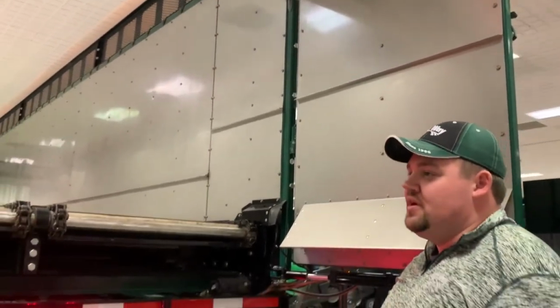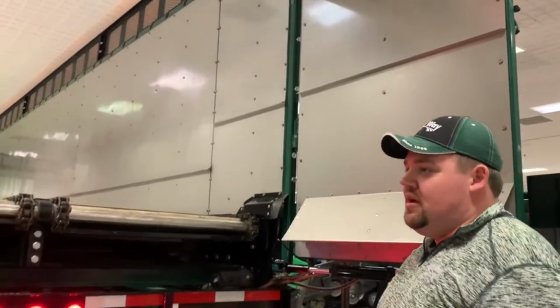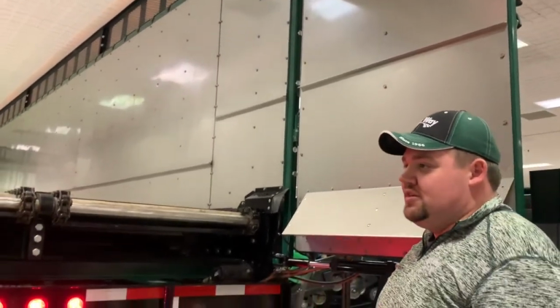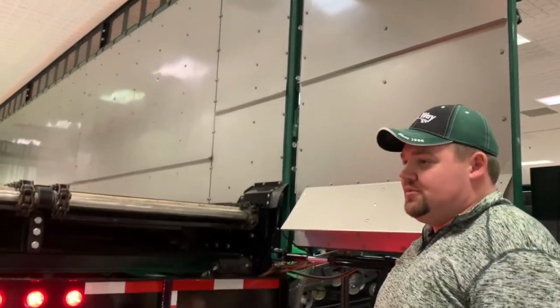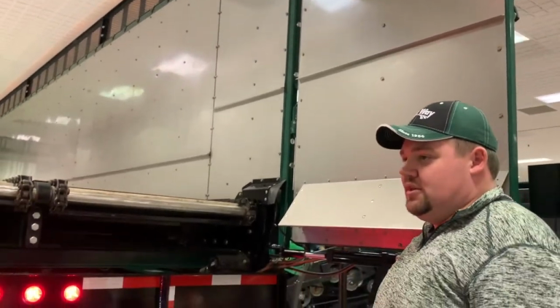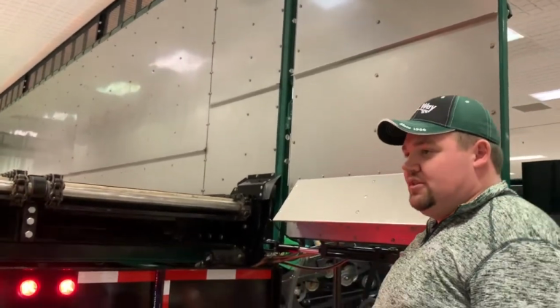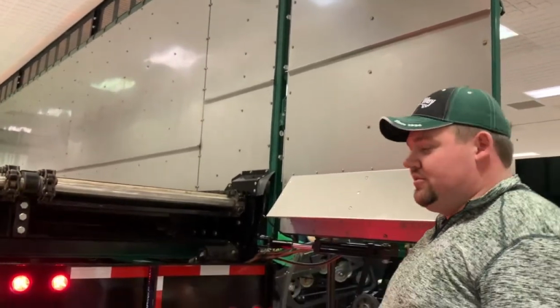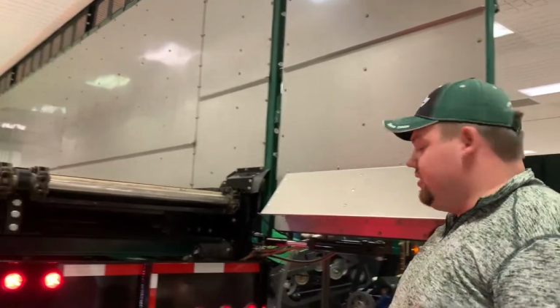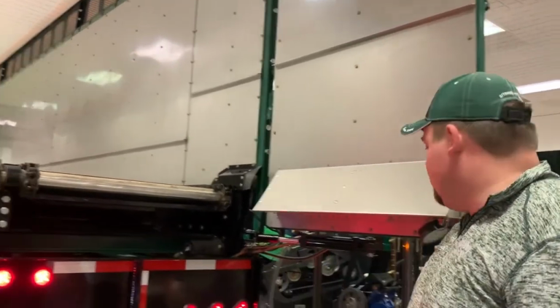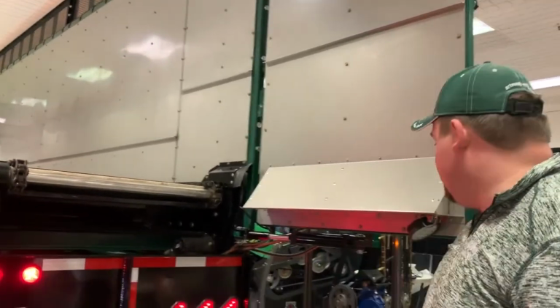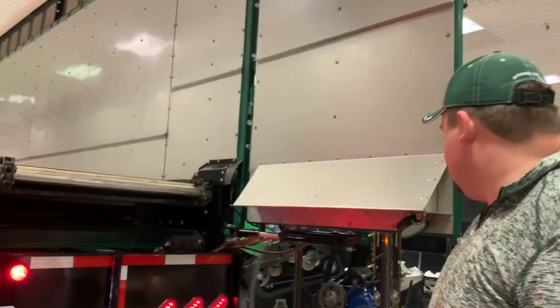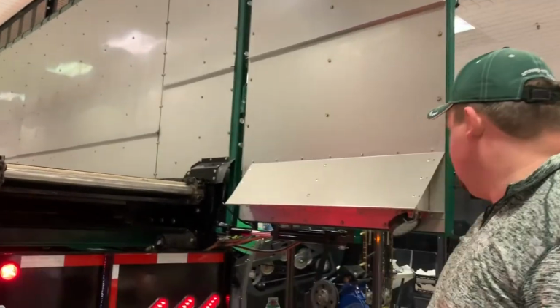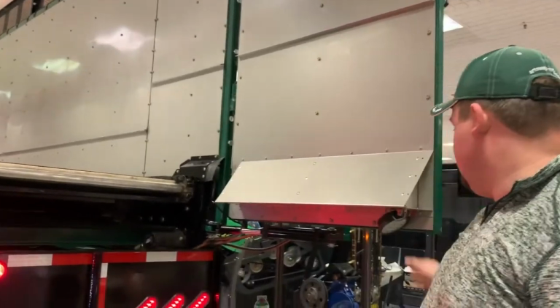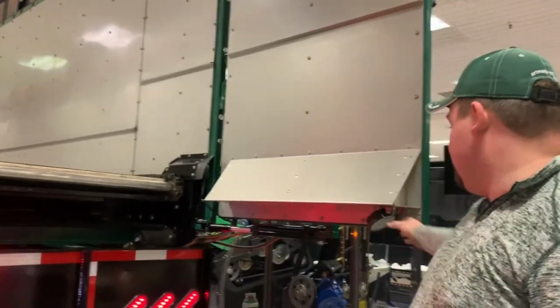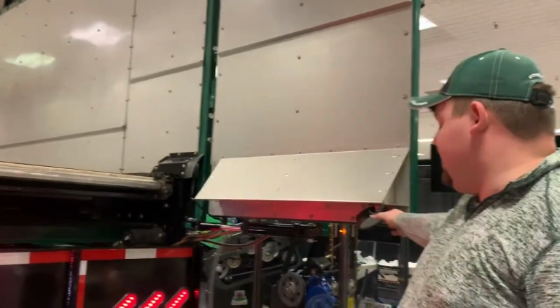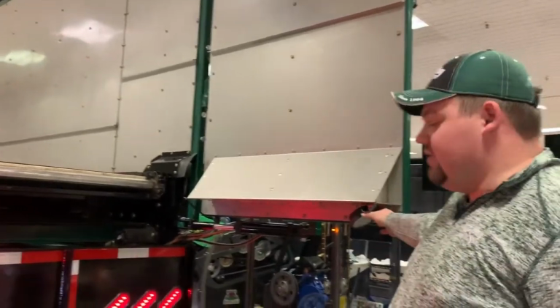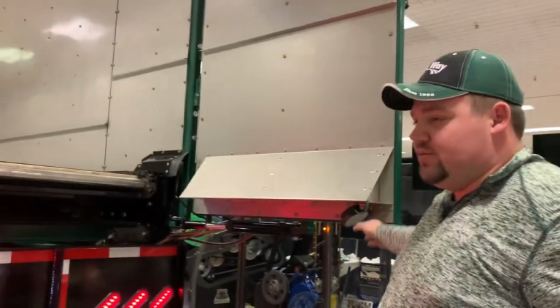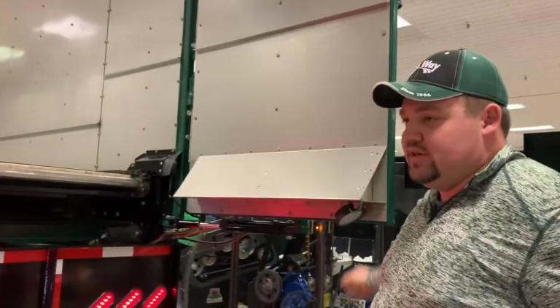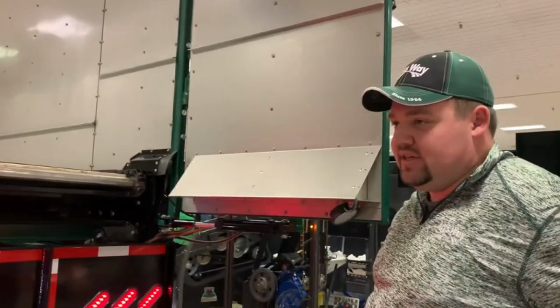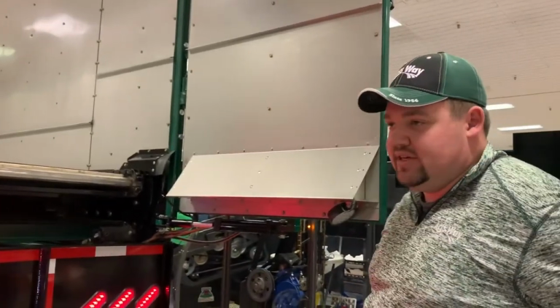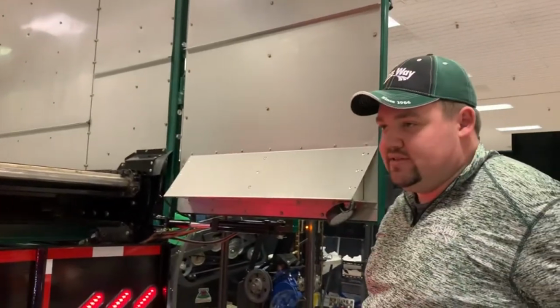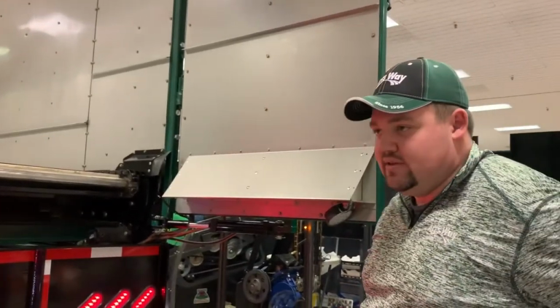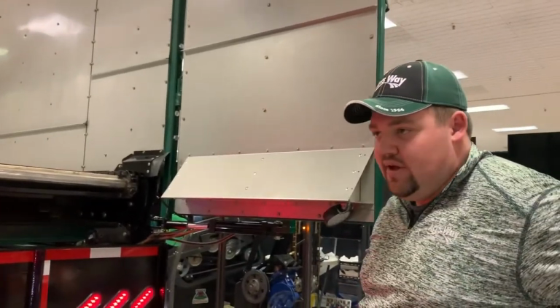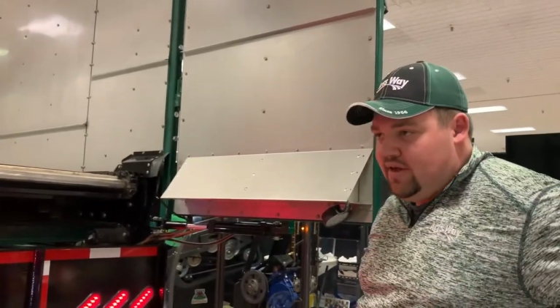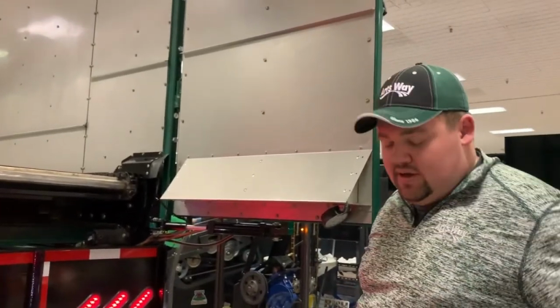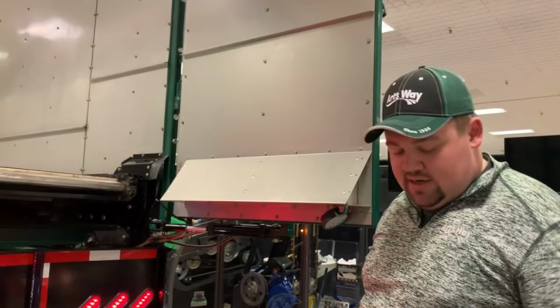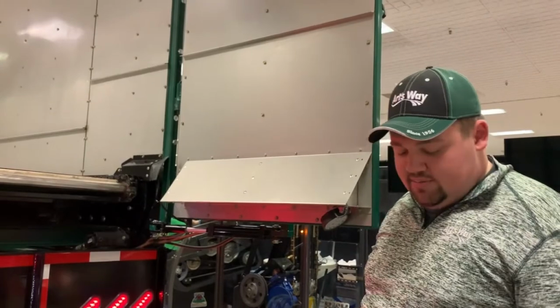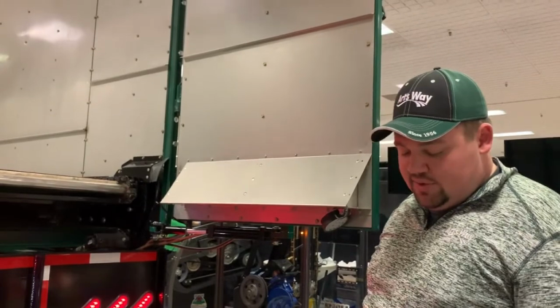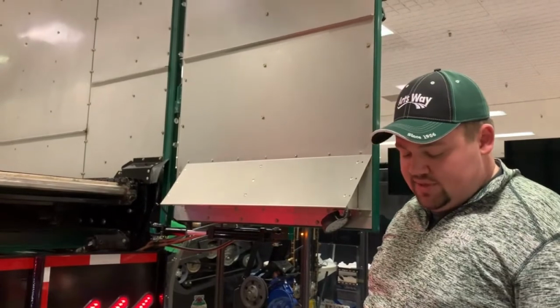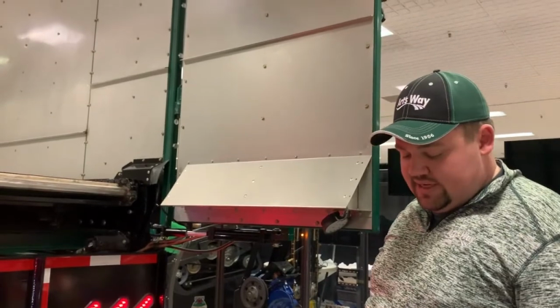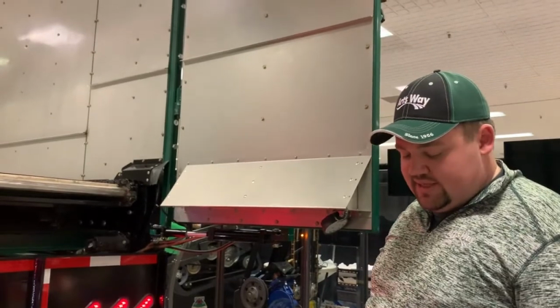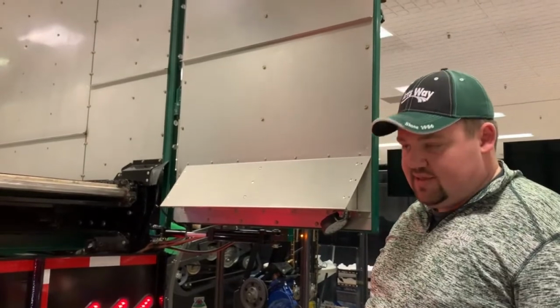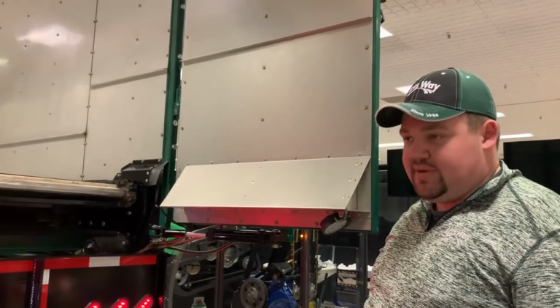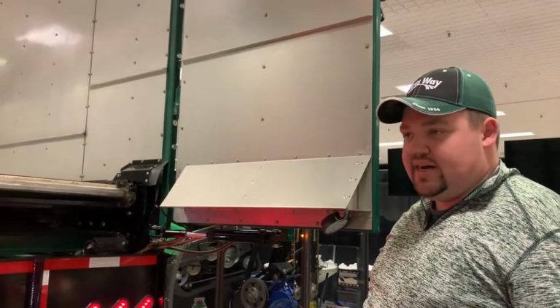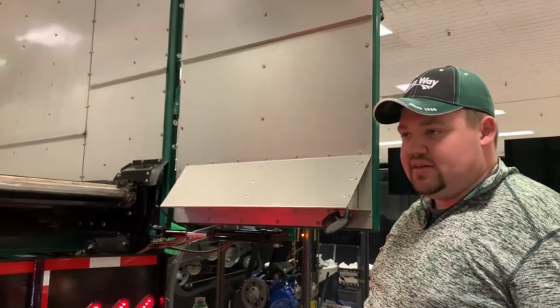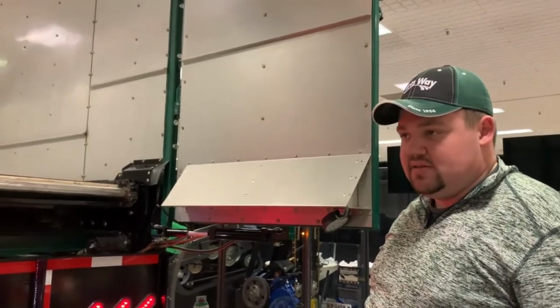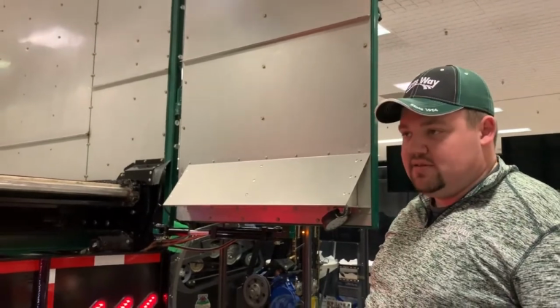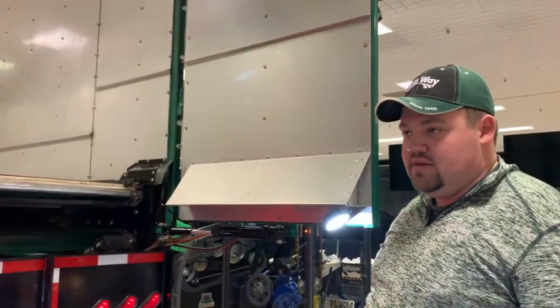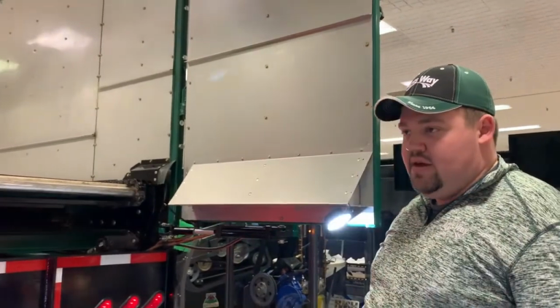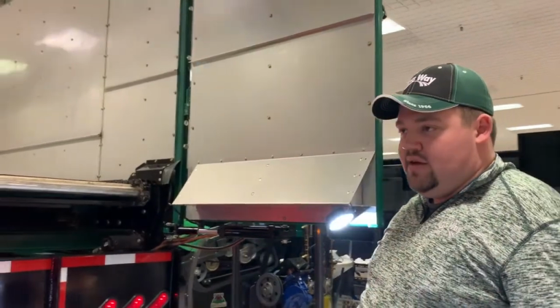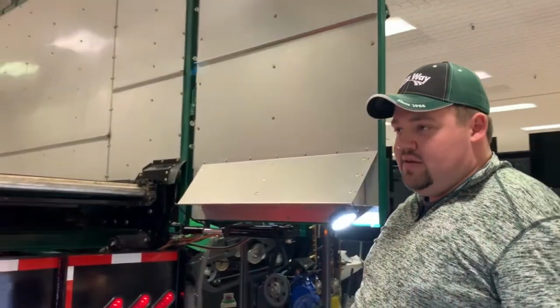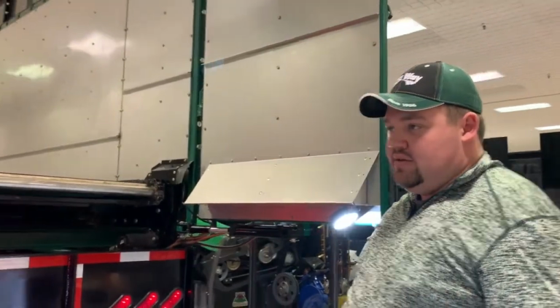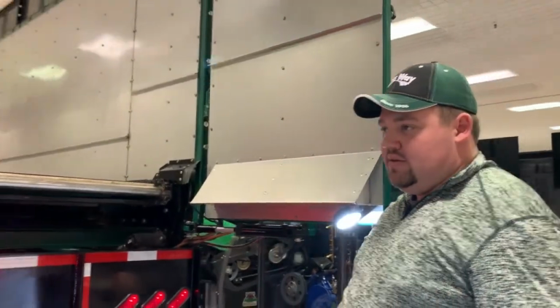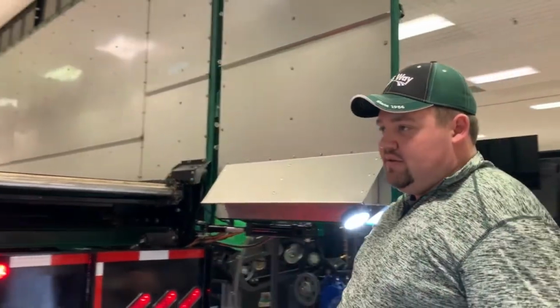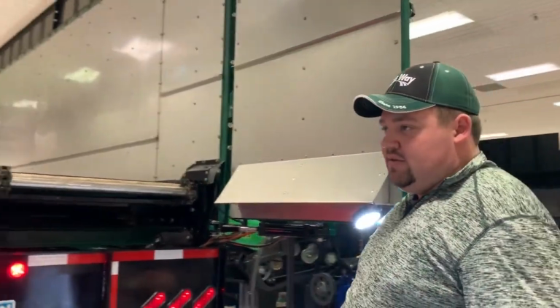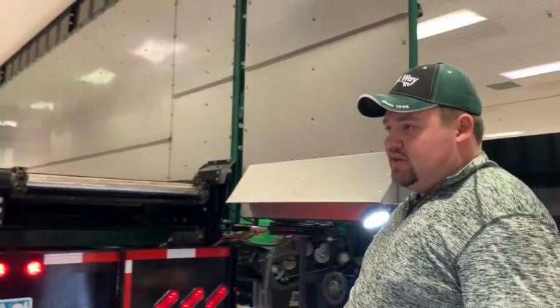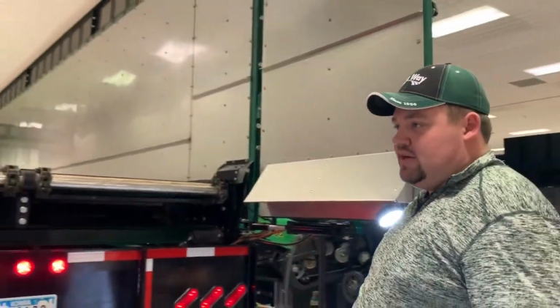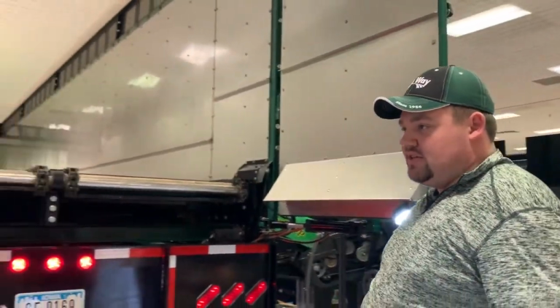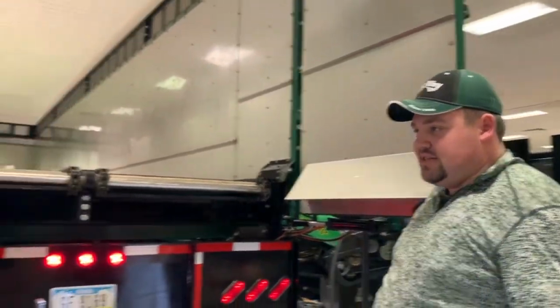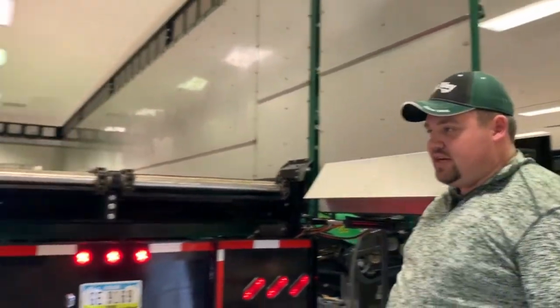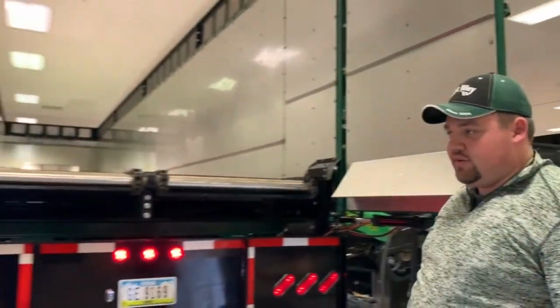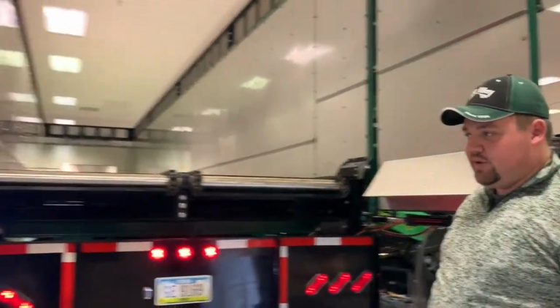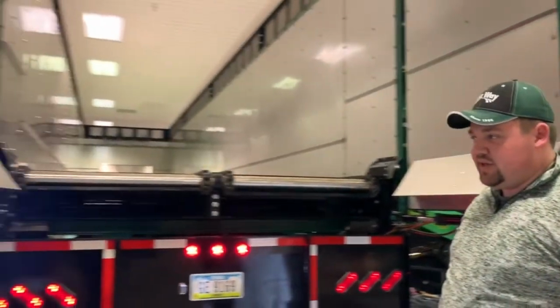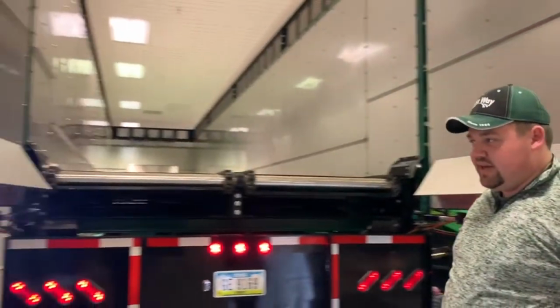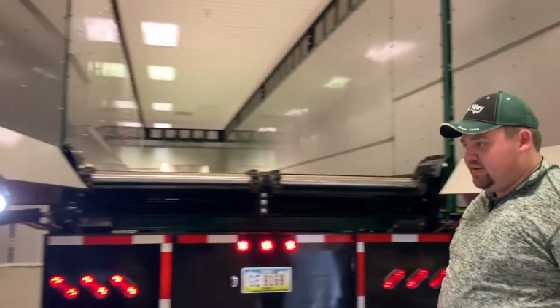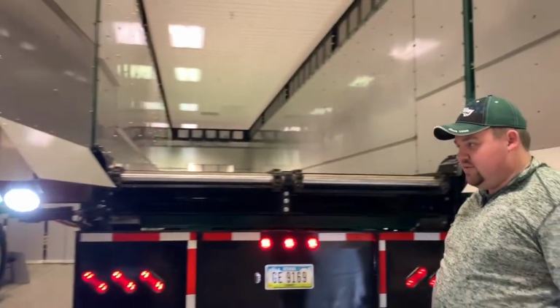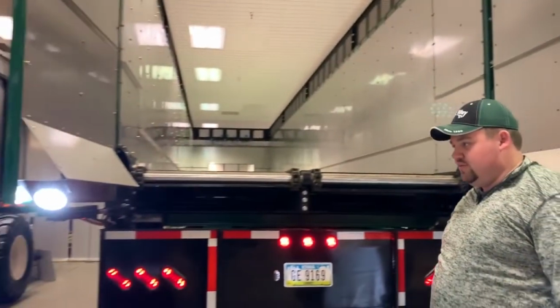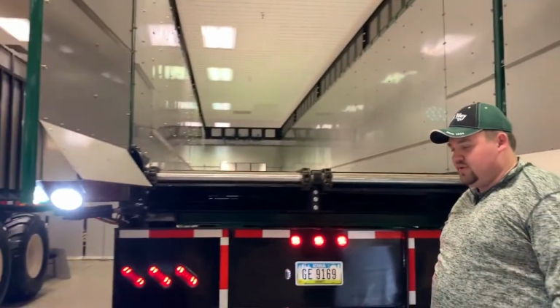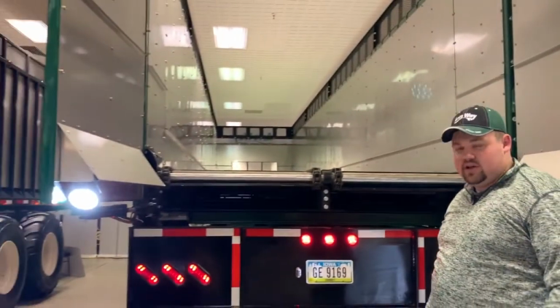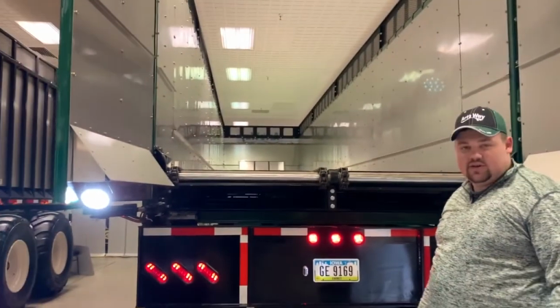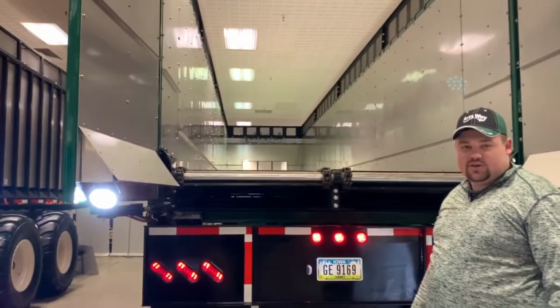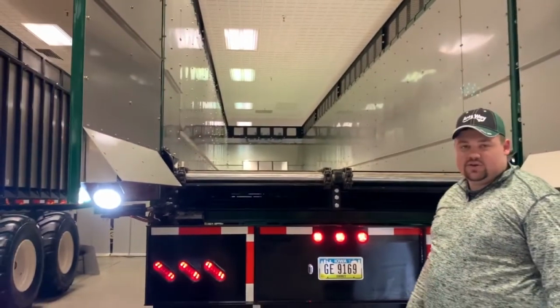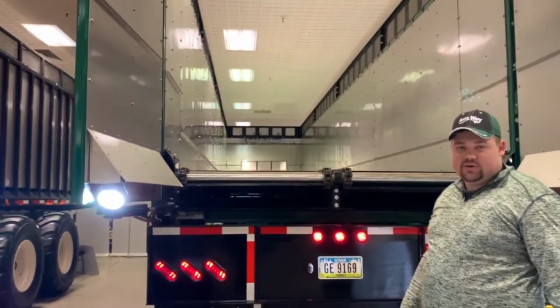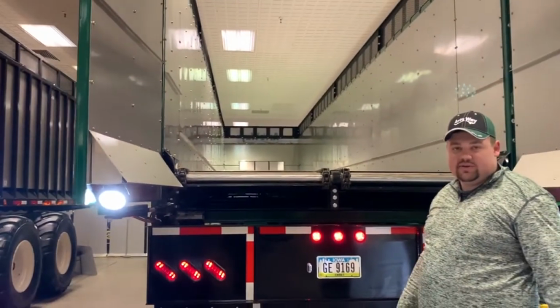On the rear doors, we have work lights on both sides of the box, which are our standard work light for all our new equipment.